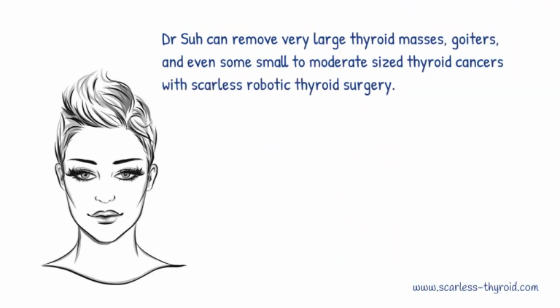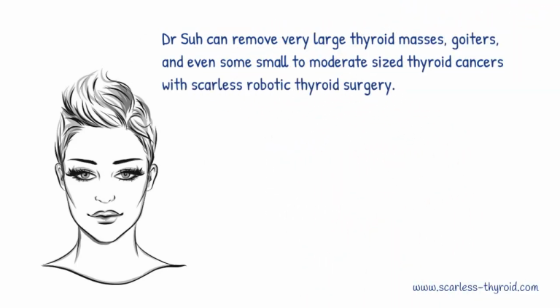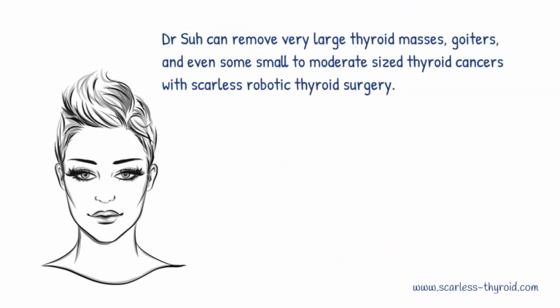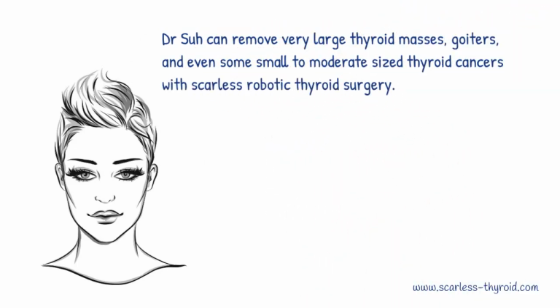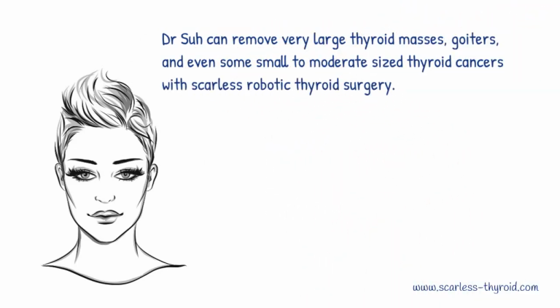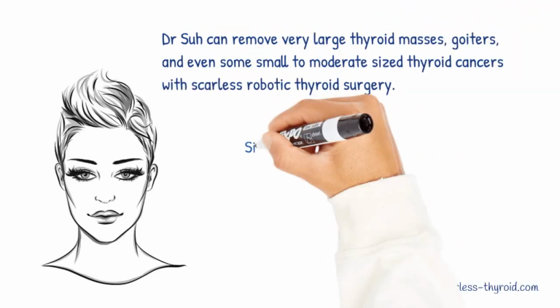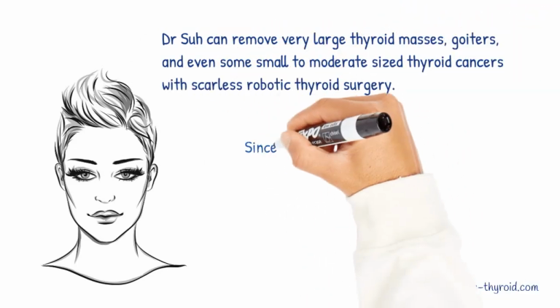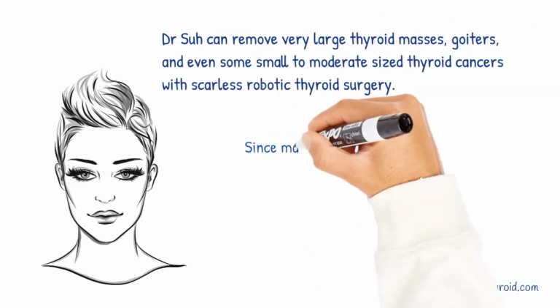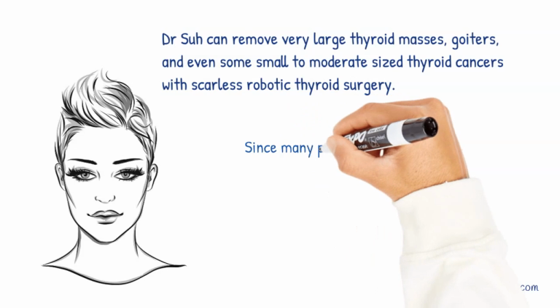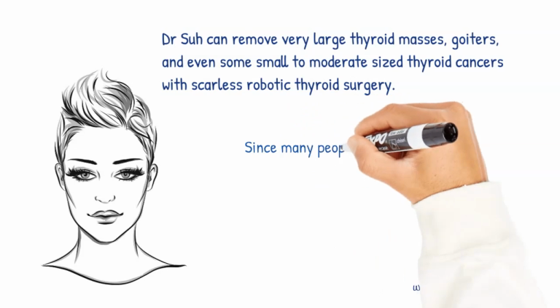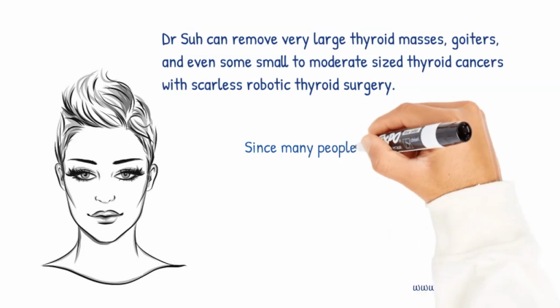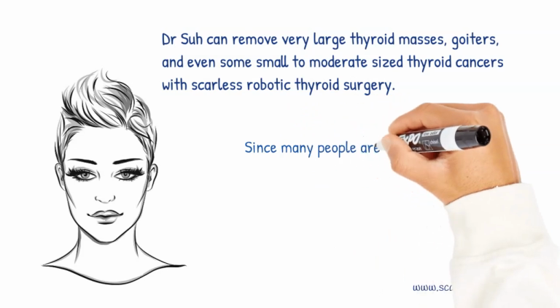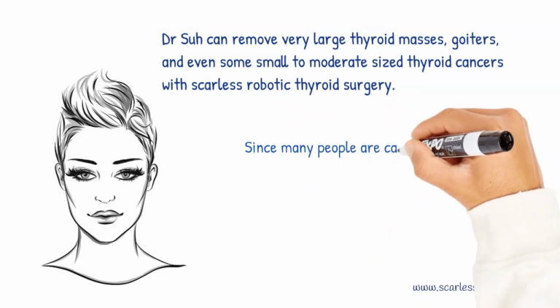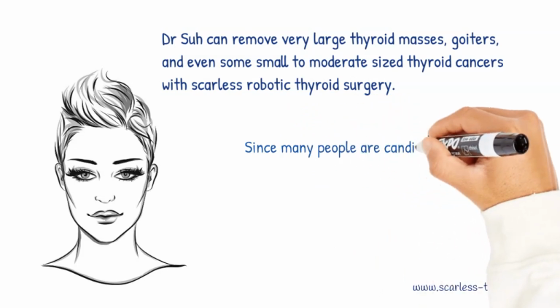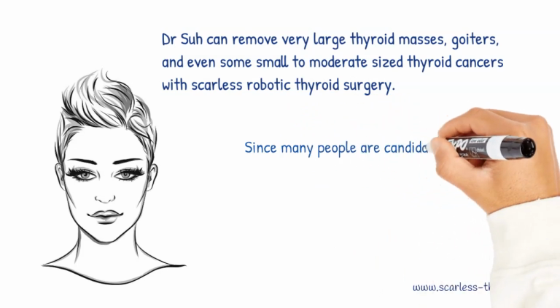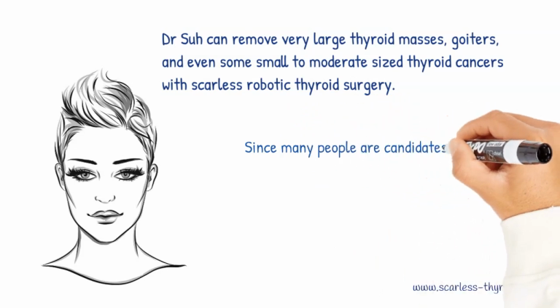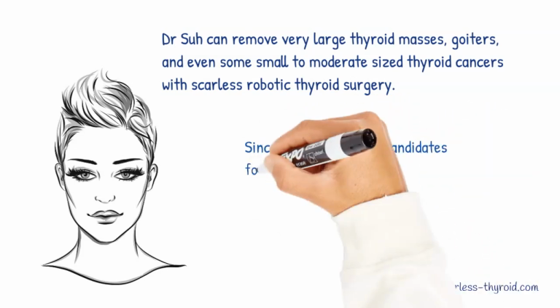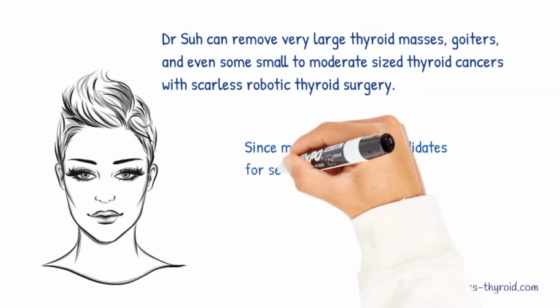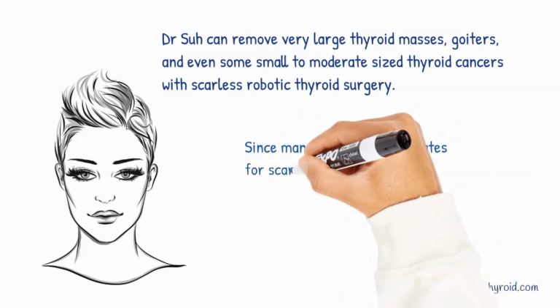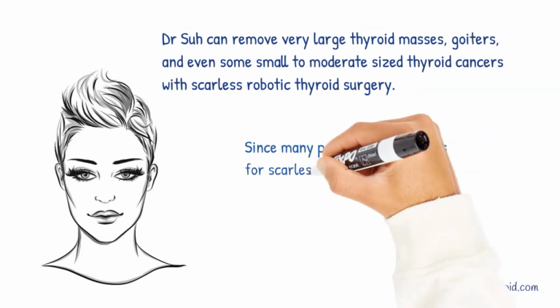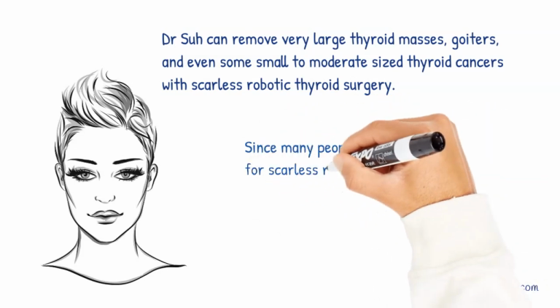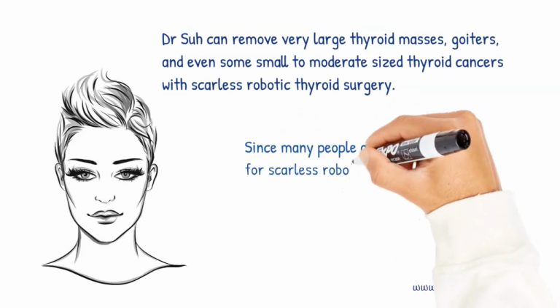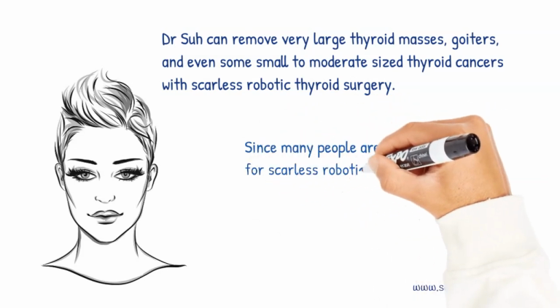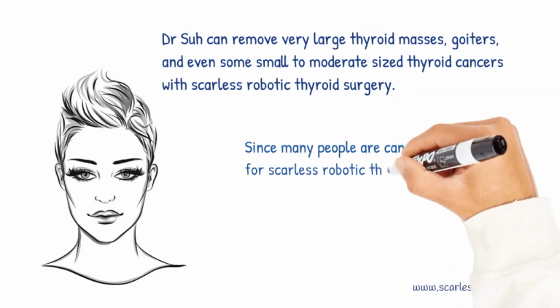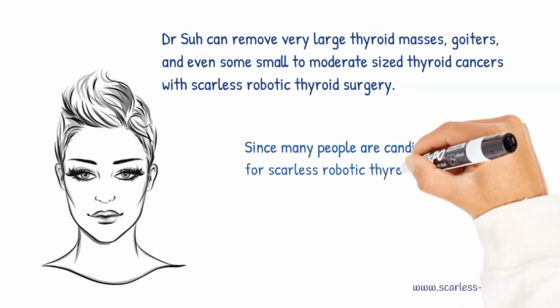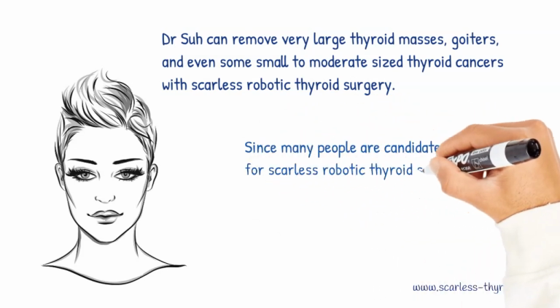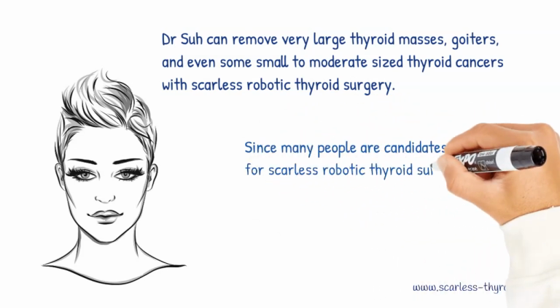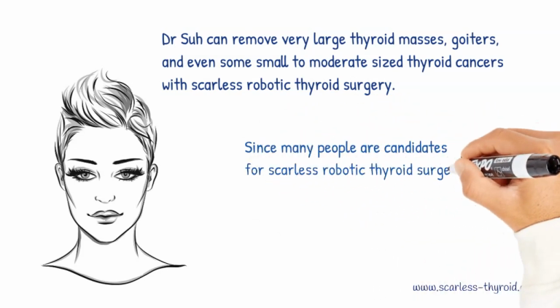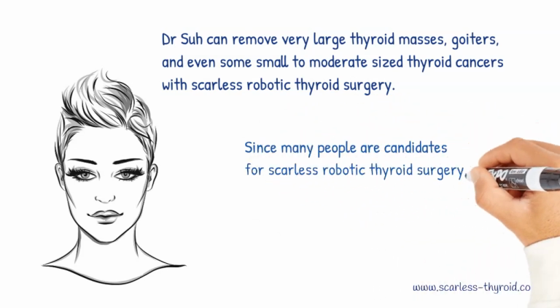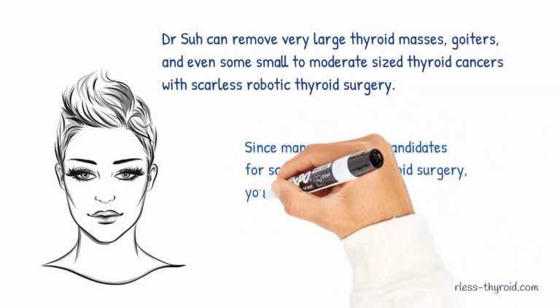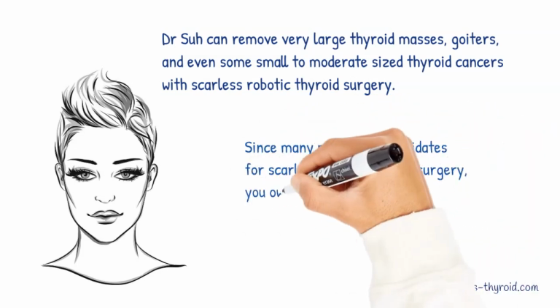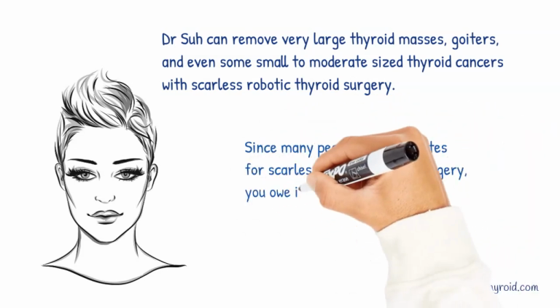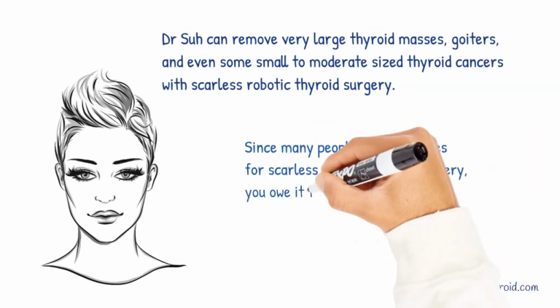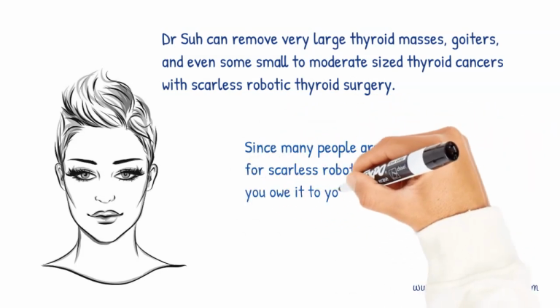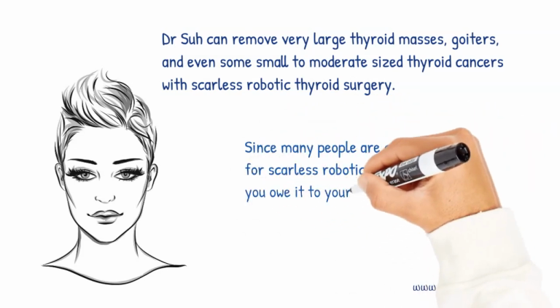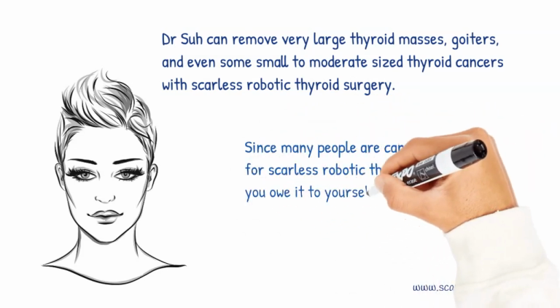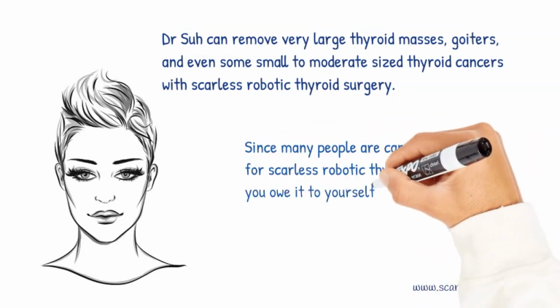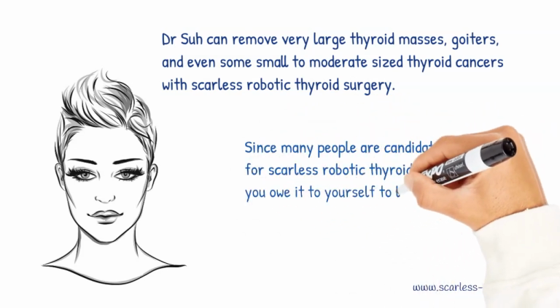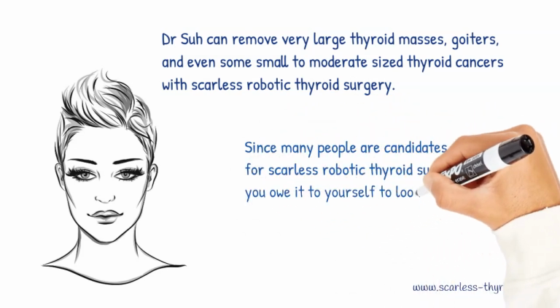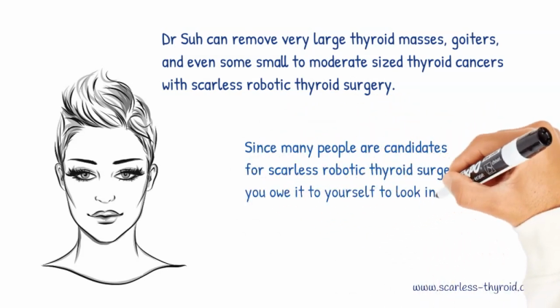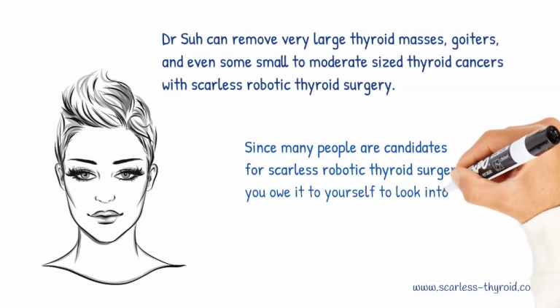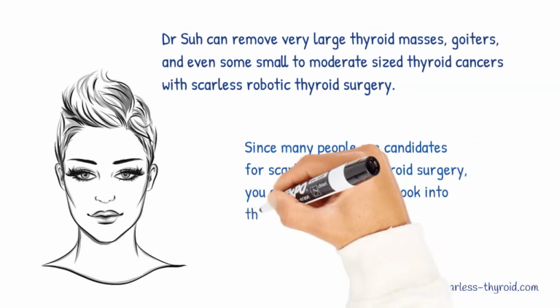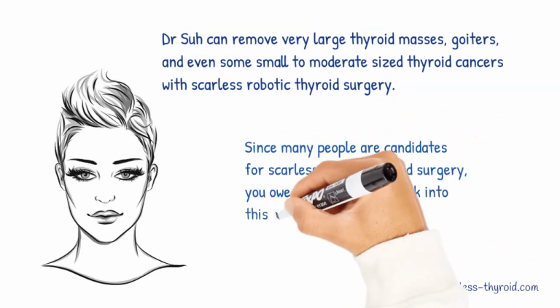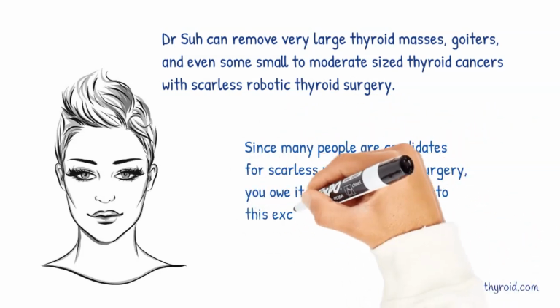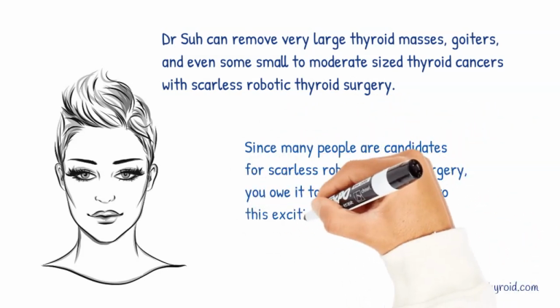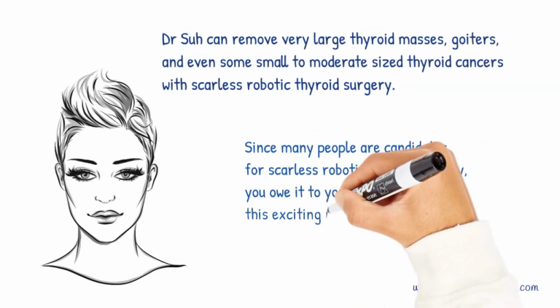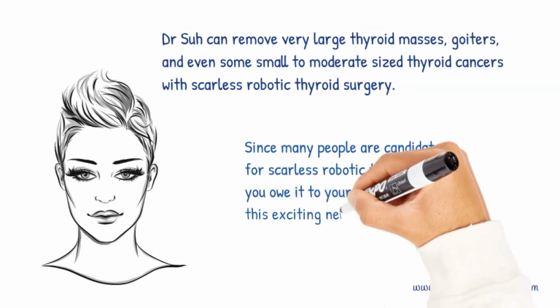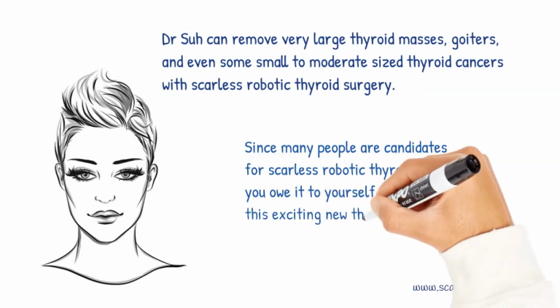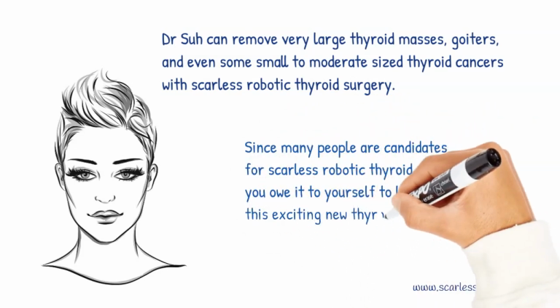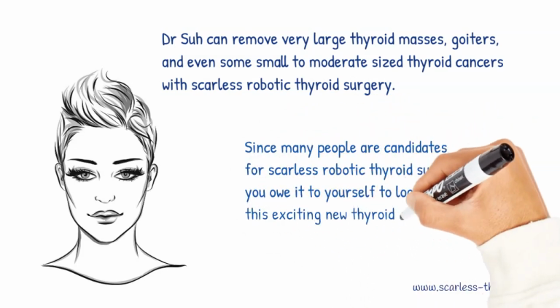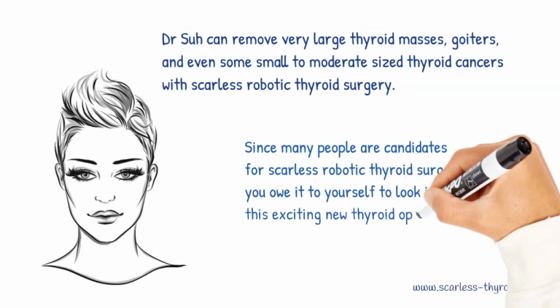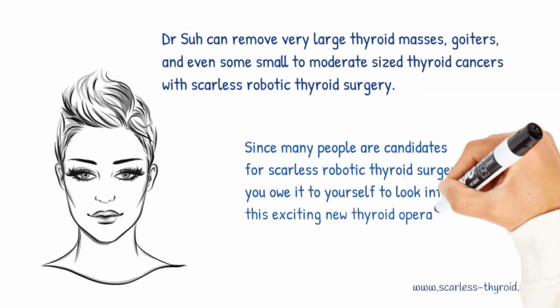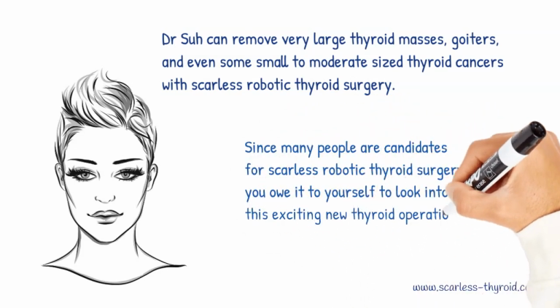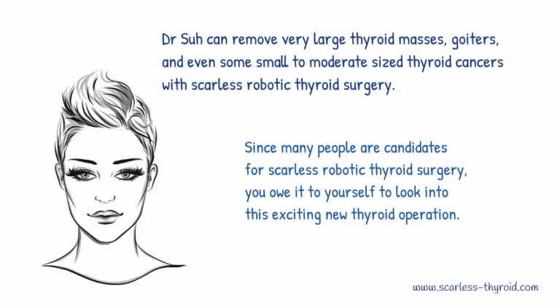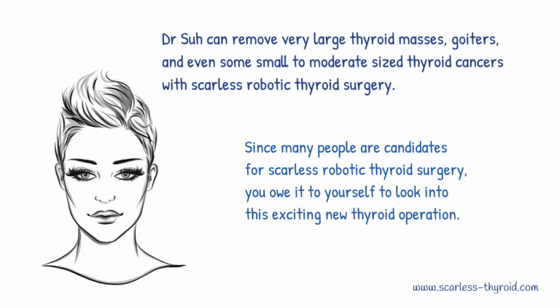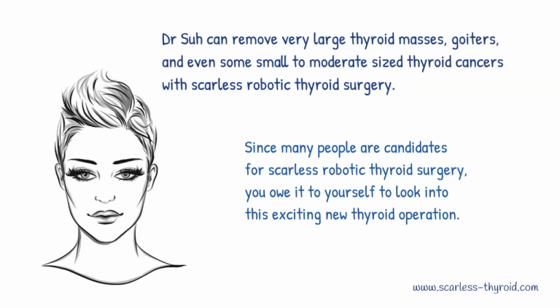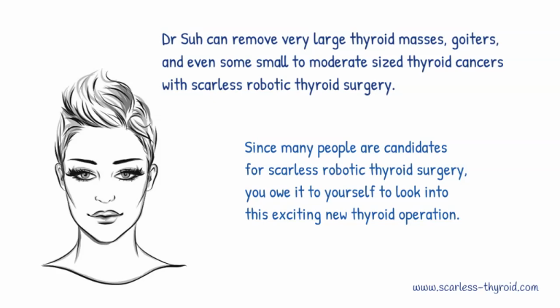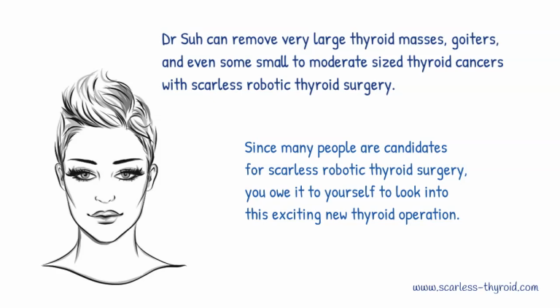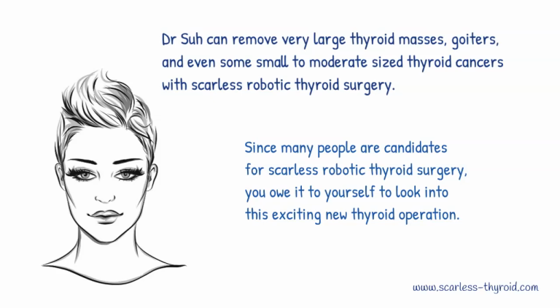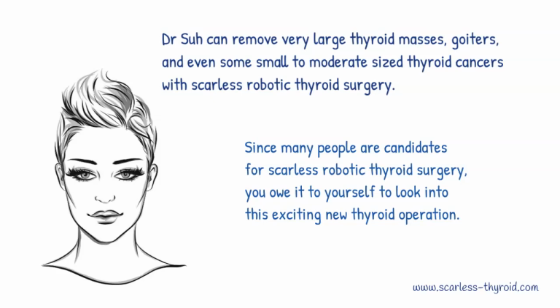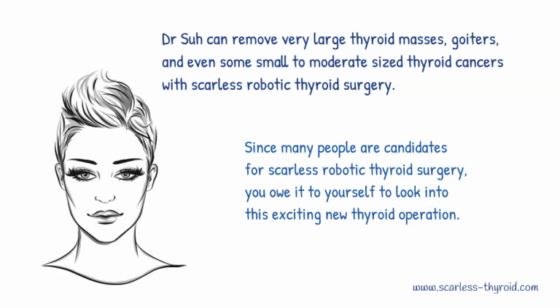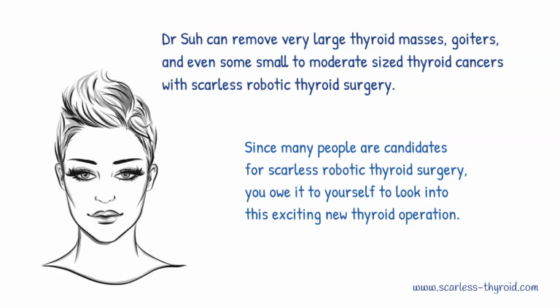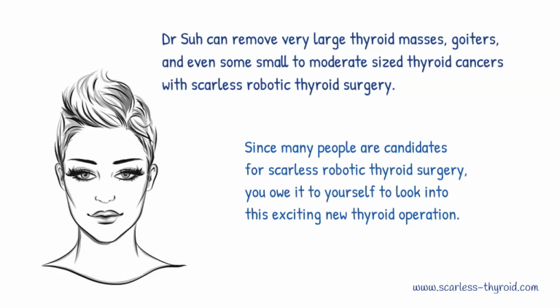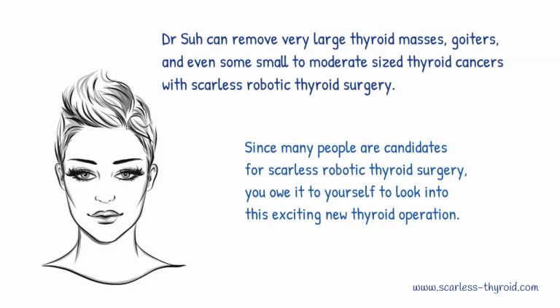Since many people are candidates for scarless robotic thyroid surgery, you owe it to yourself to look into this exciting new thyroid operation.